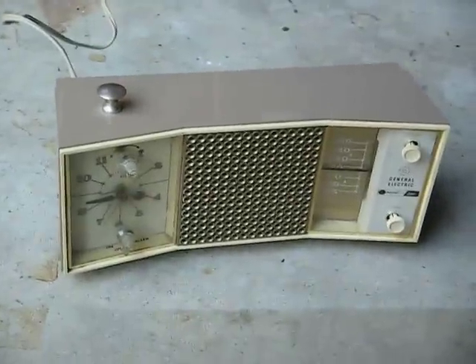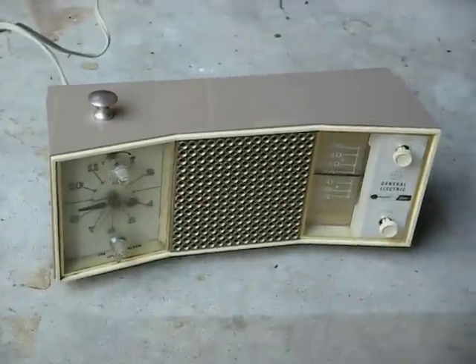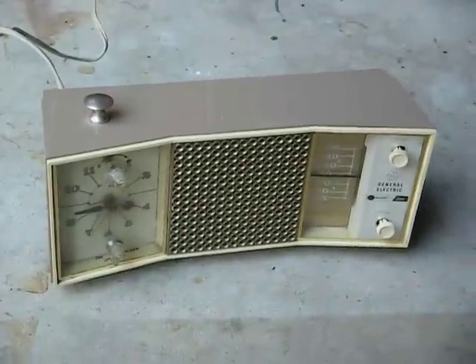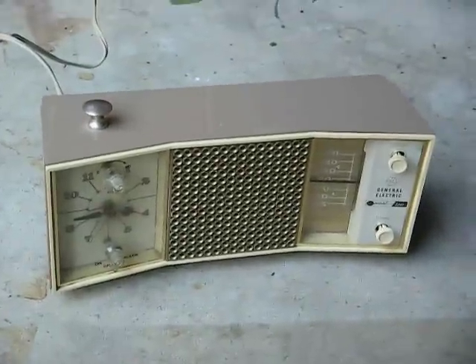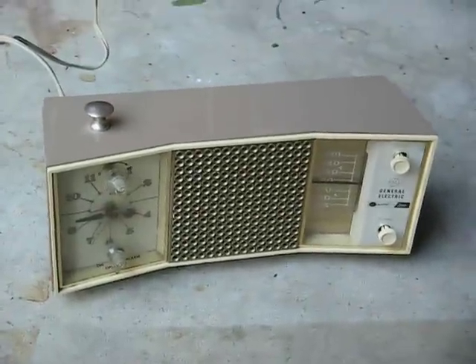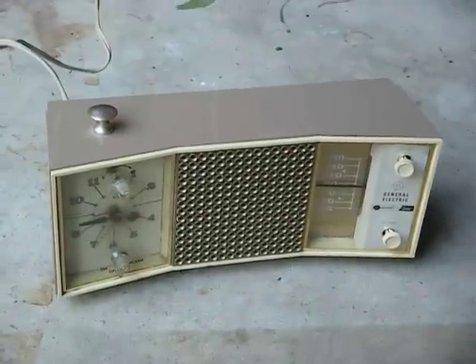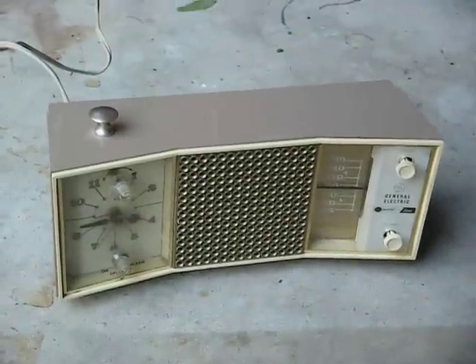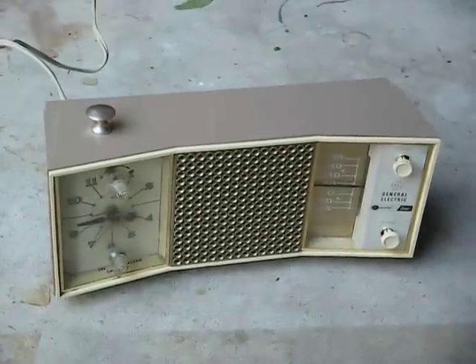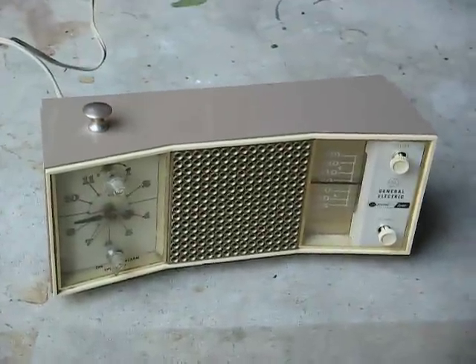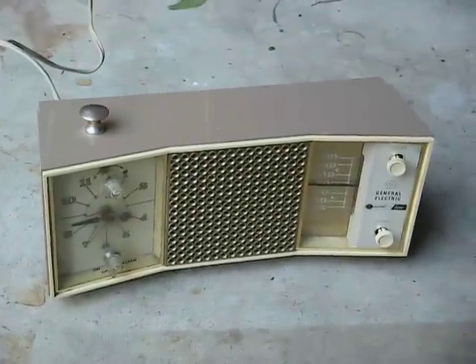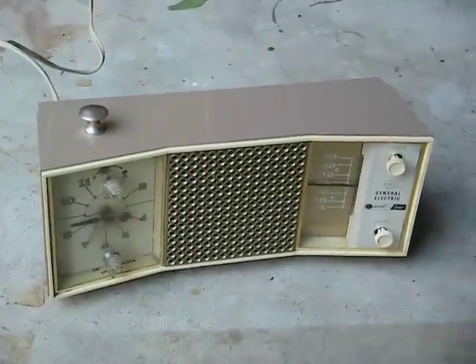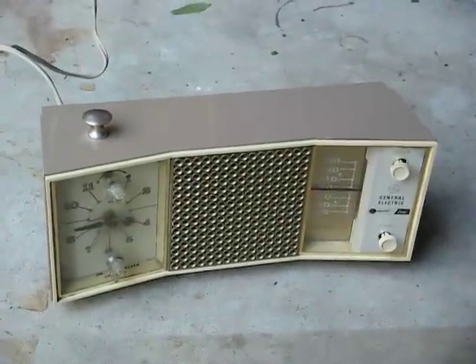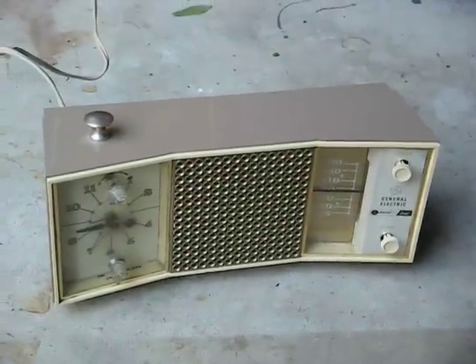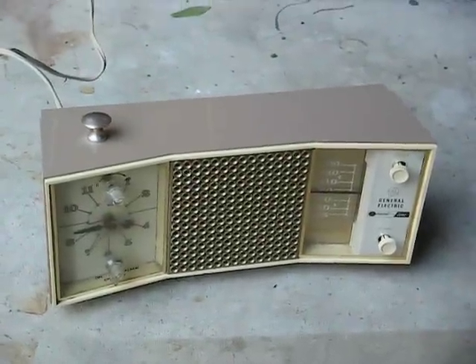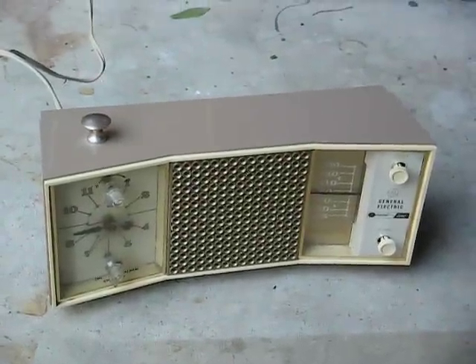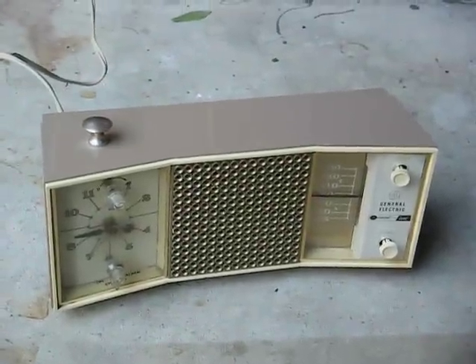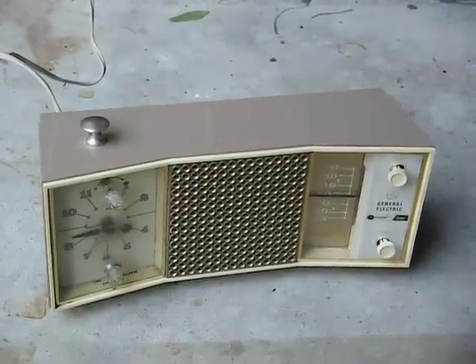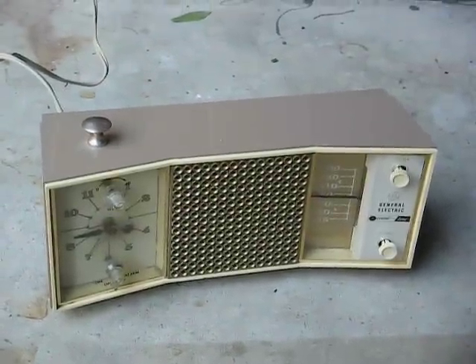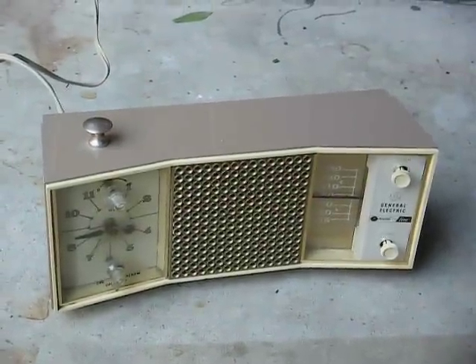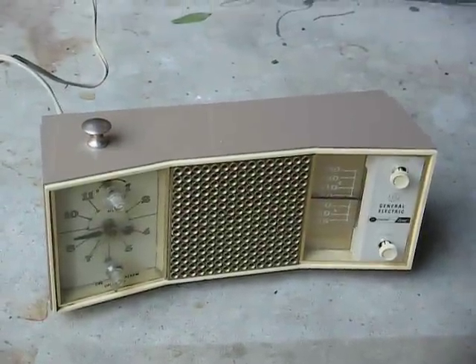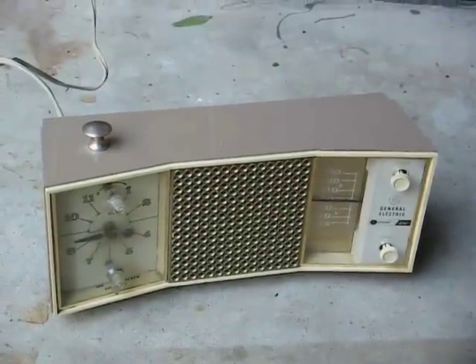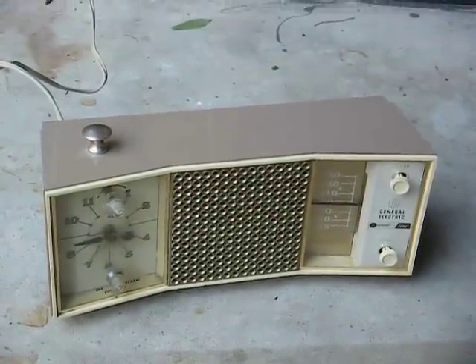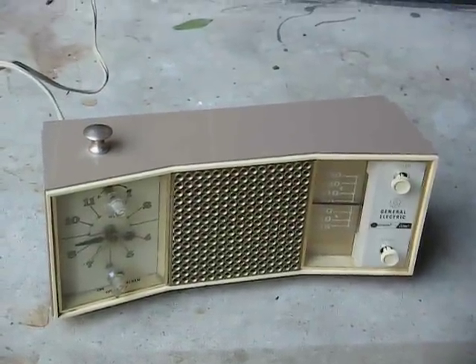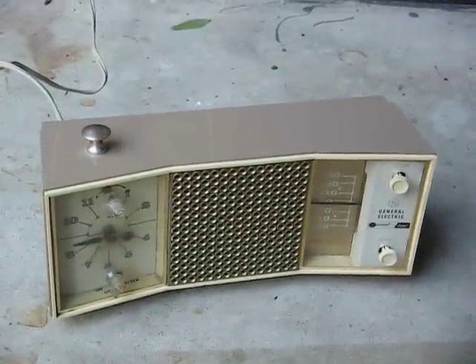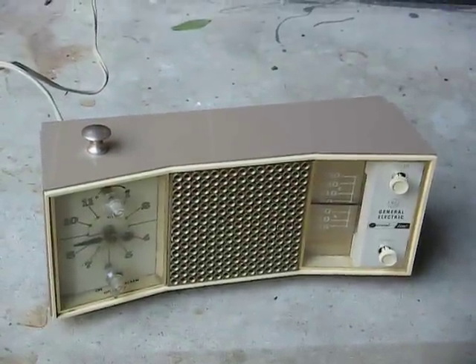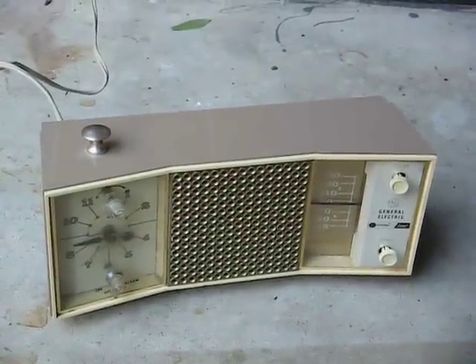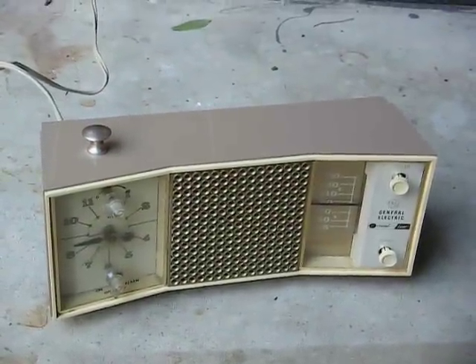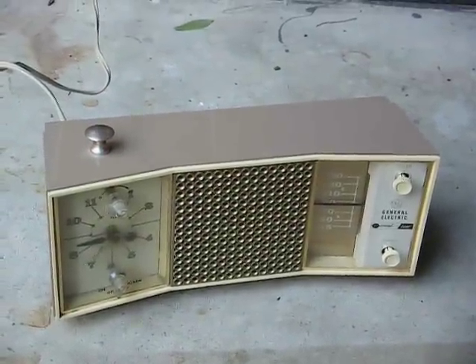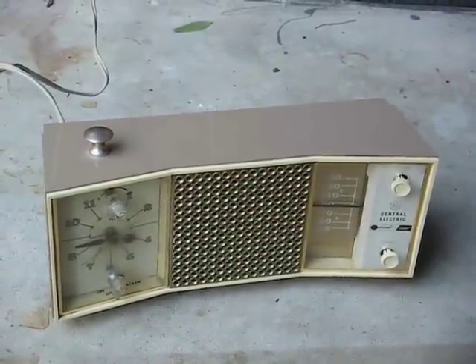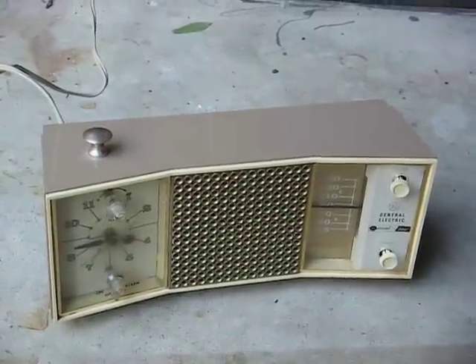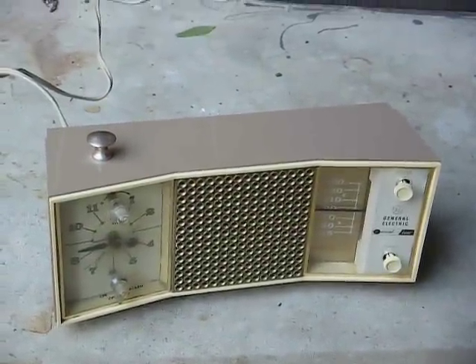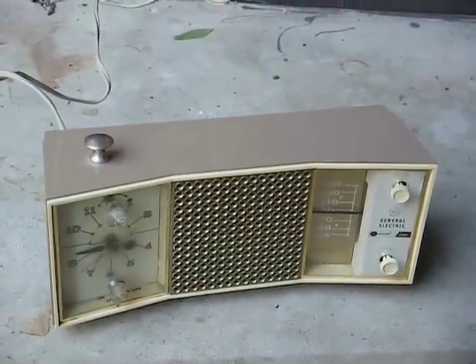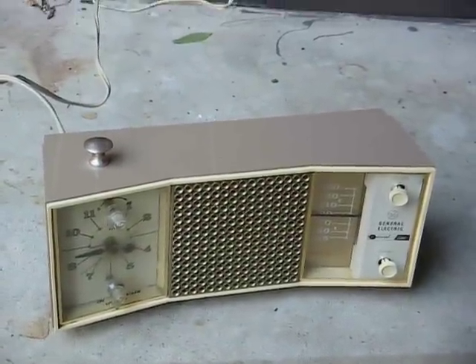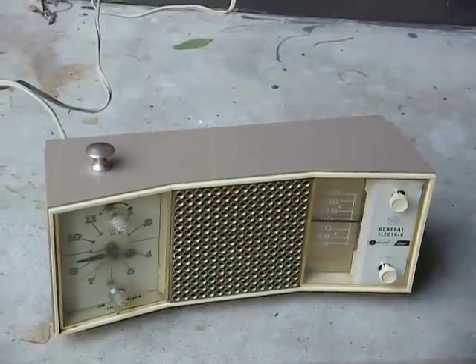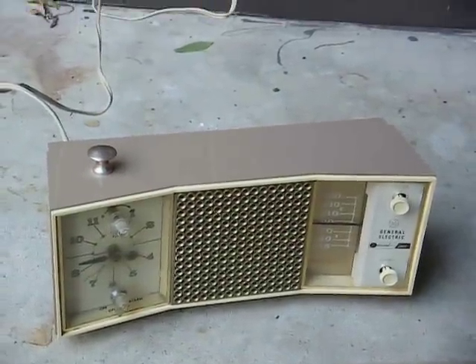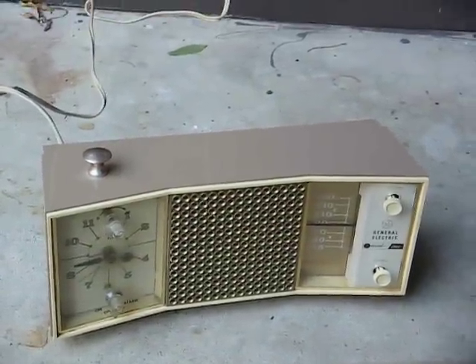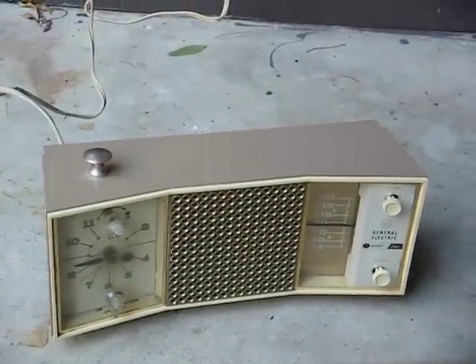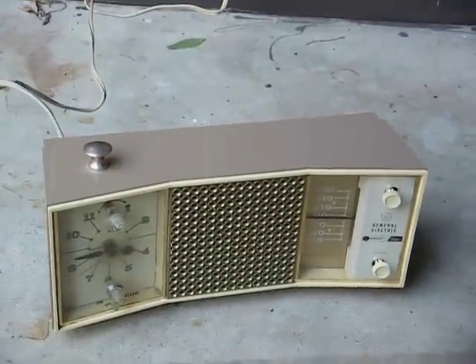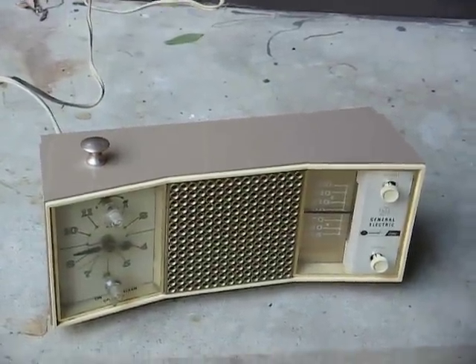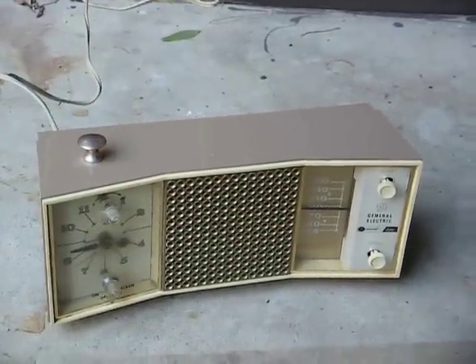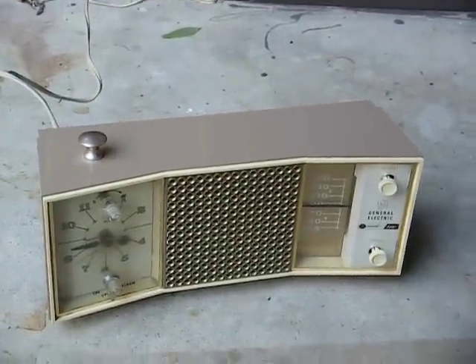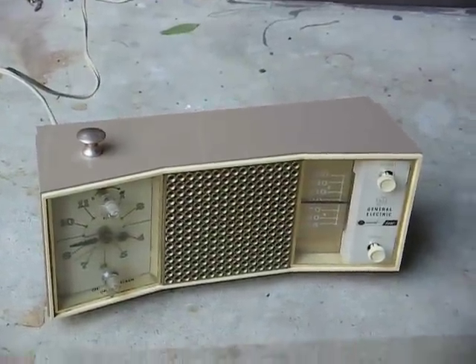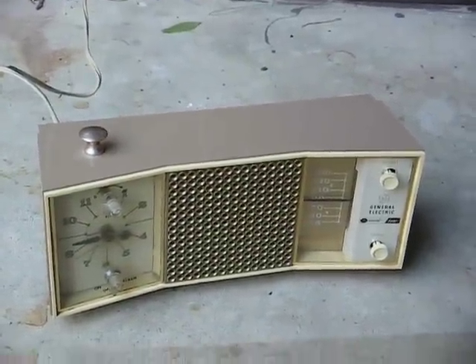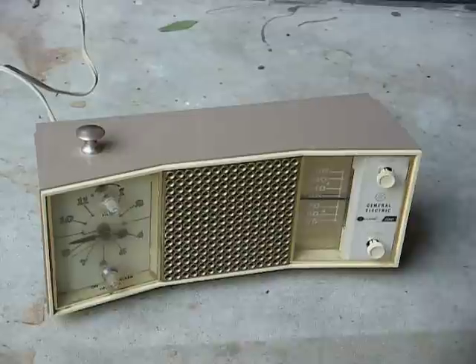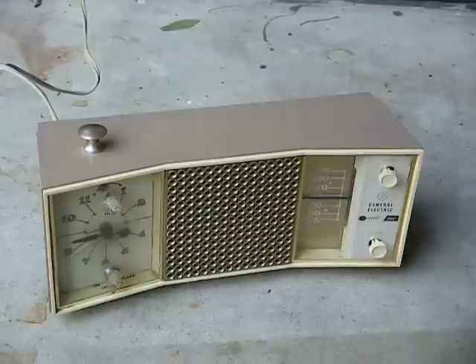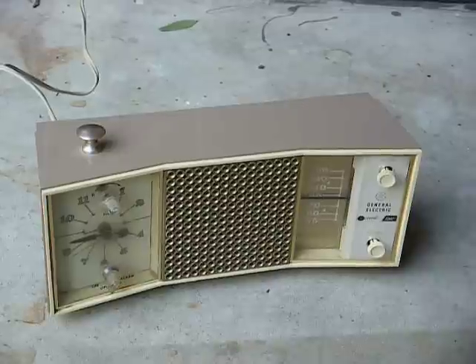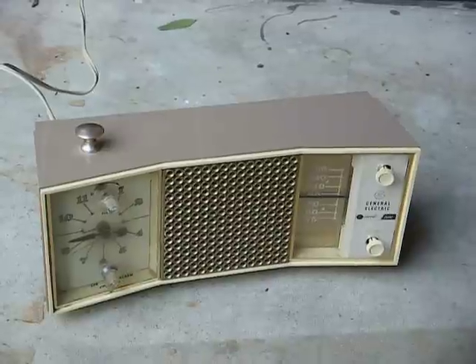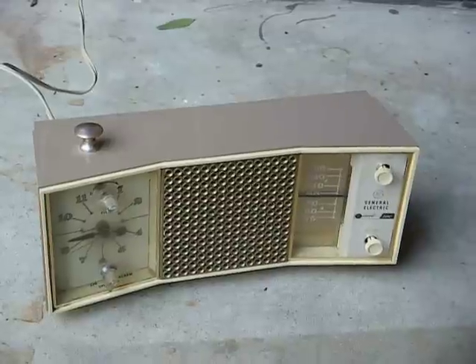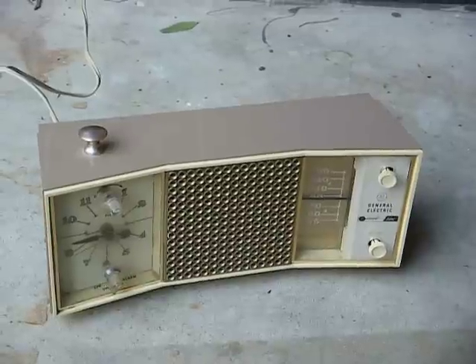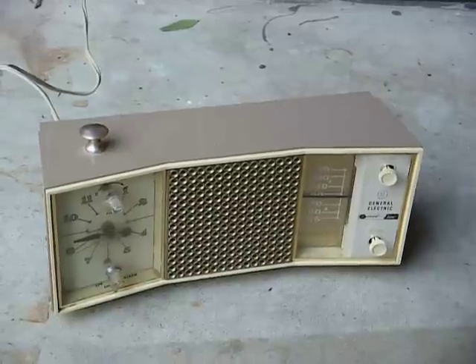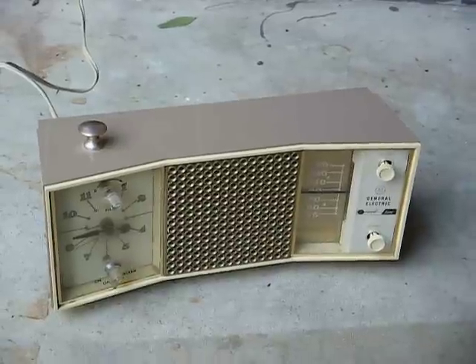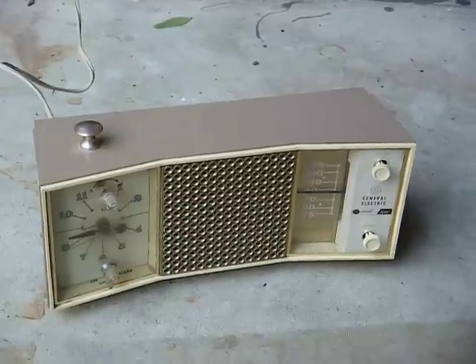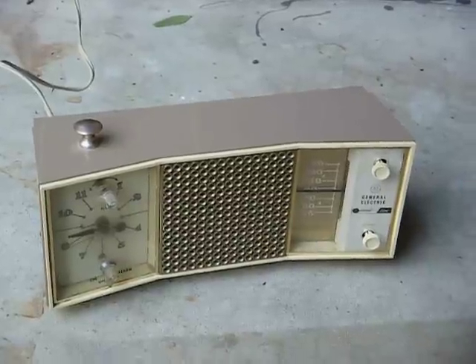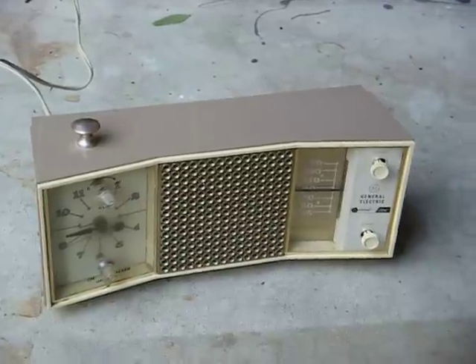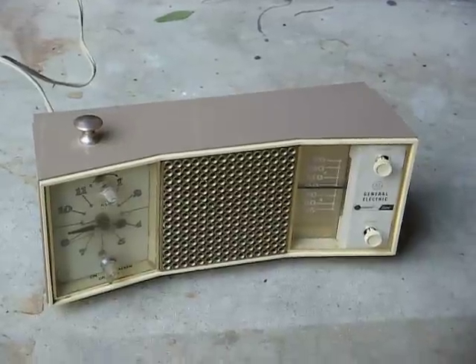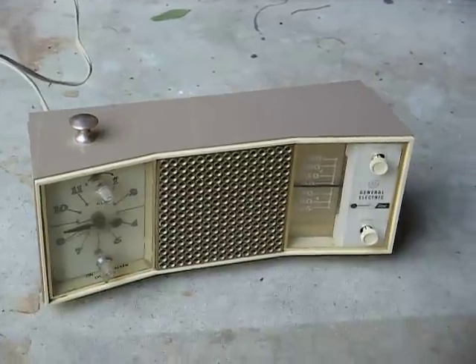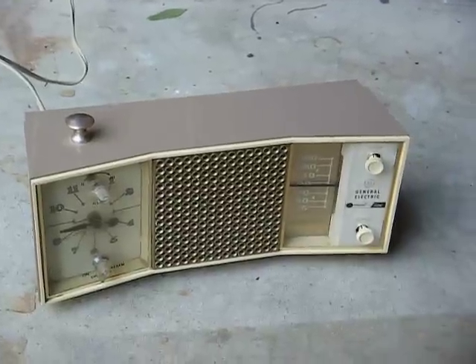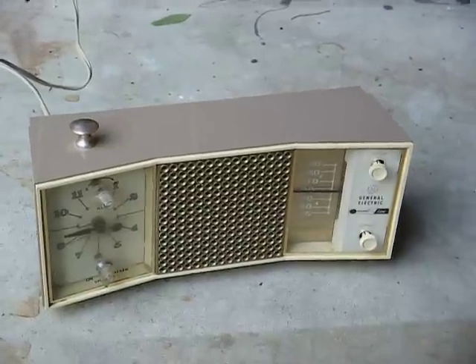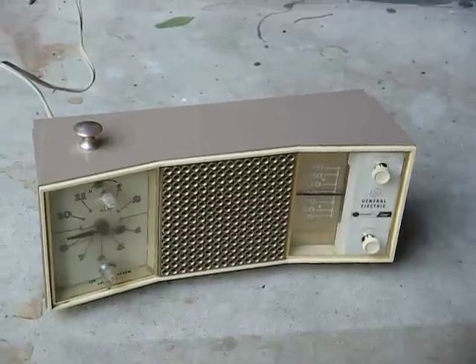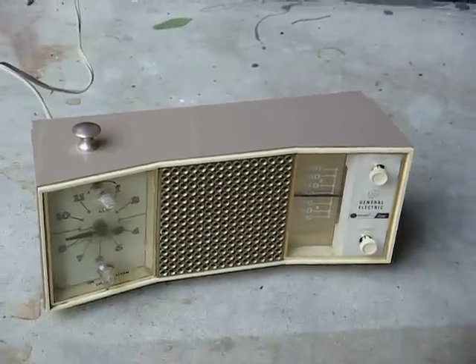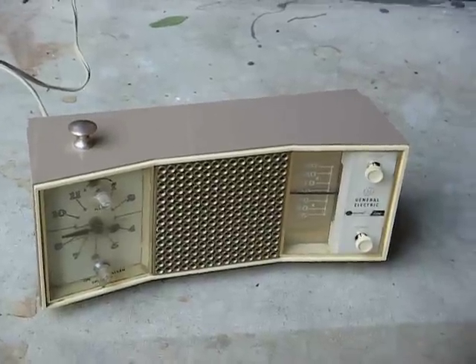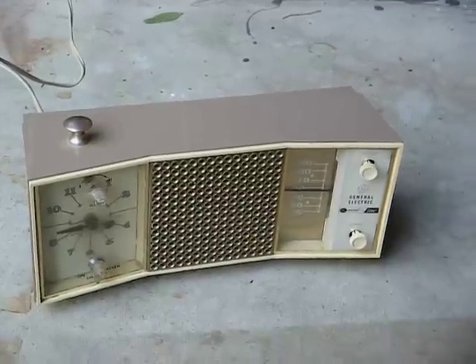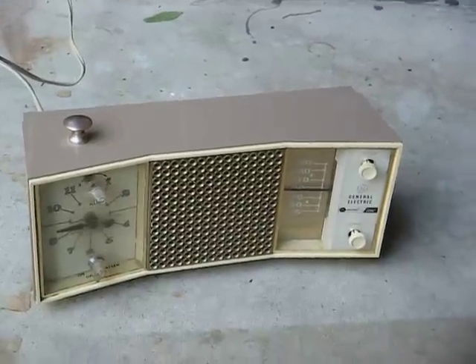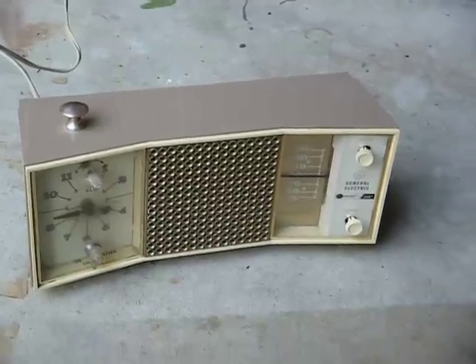But there you go — the 1965 GE solid-state clock radio. Thanks for watching, and more to come later.